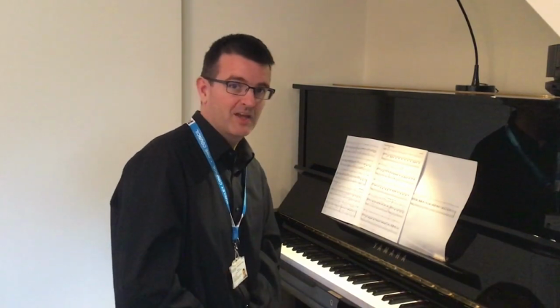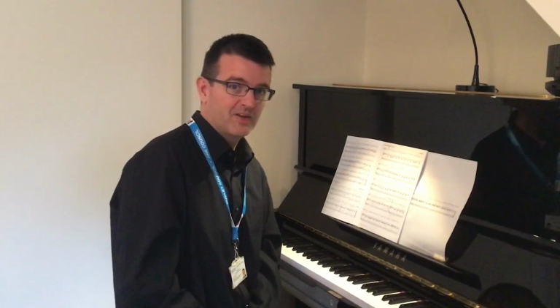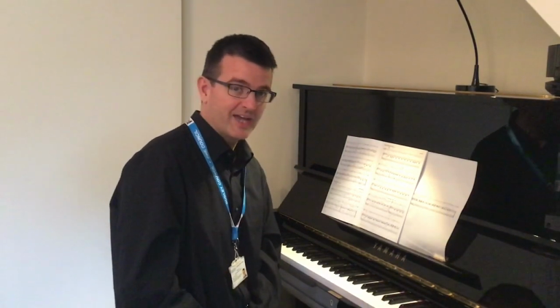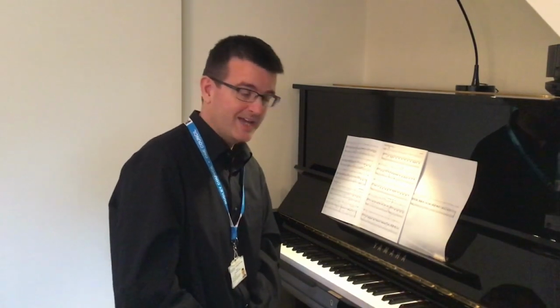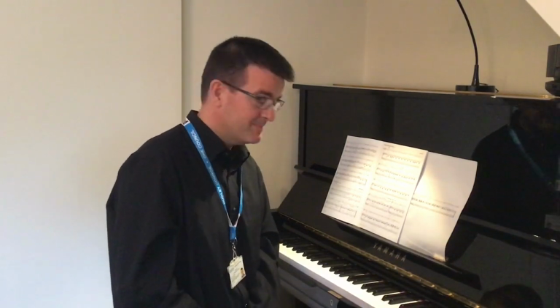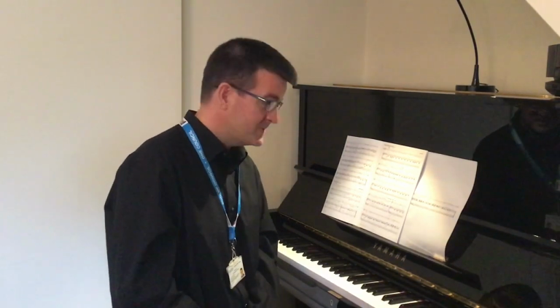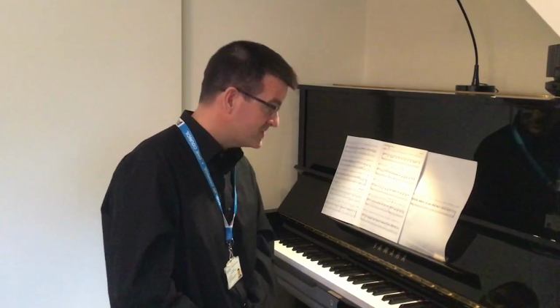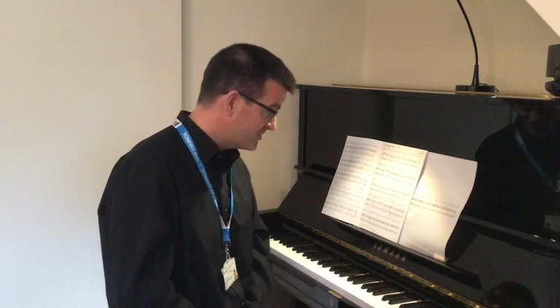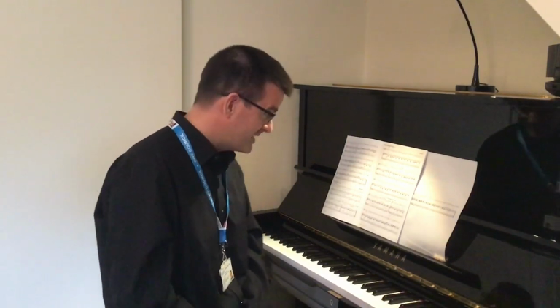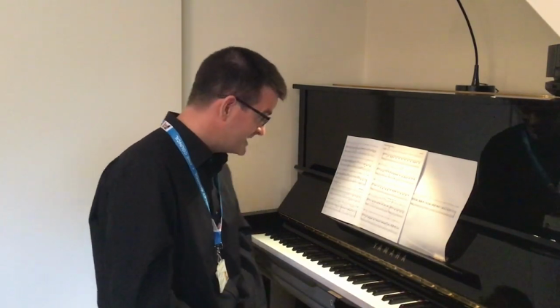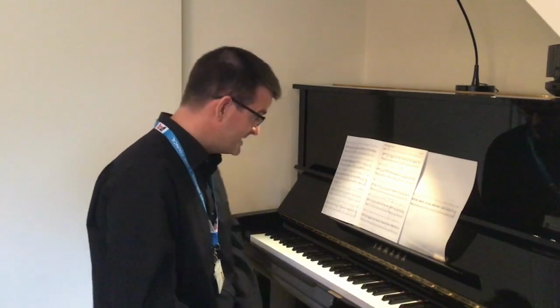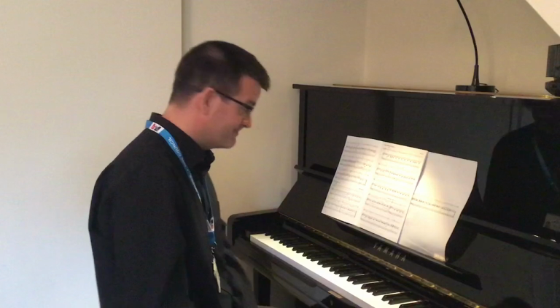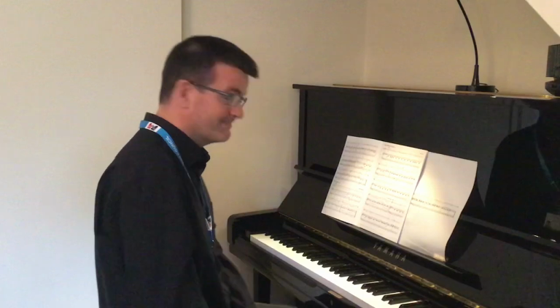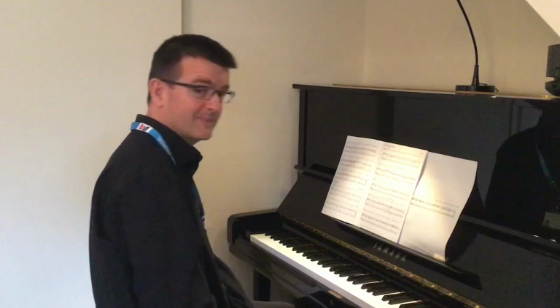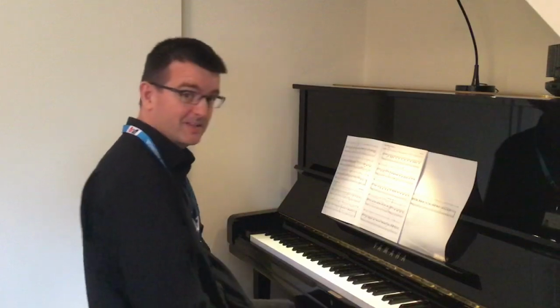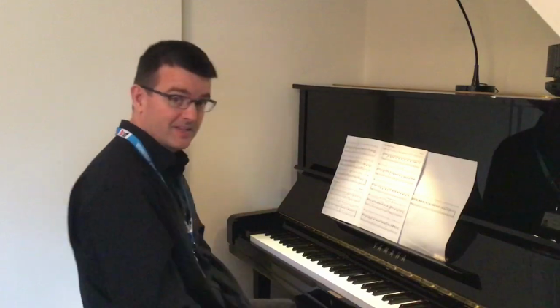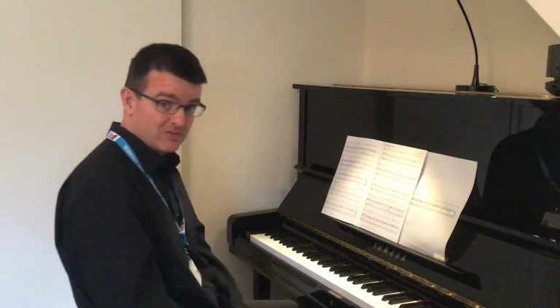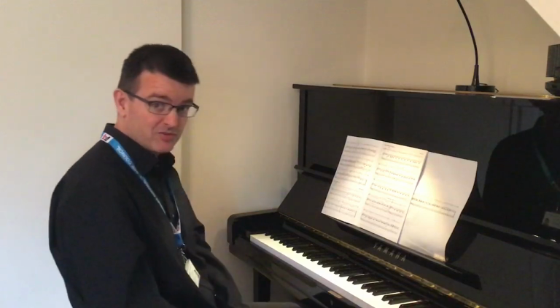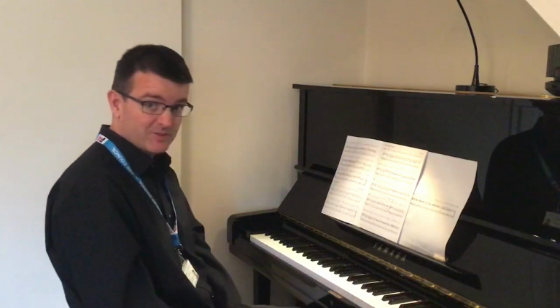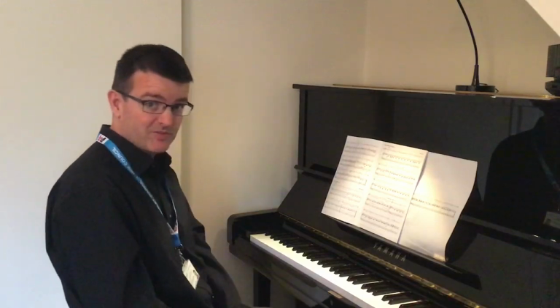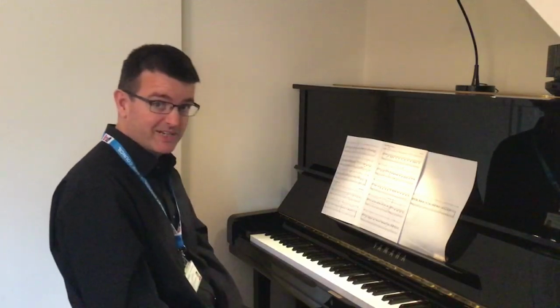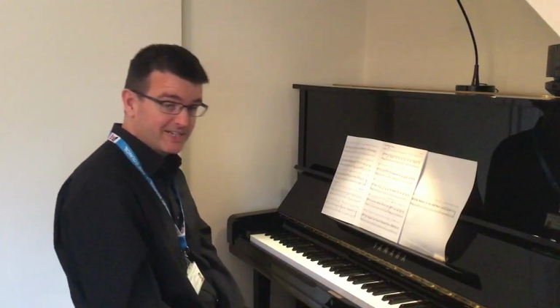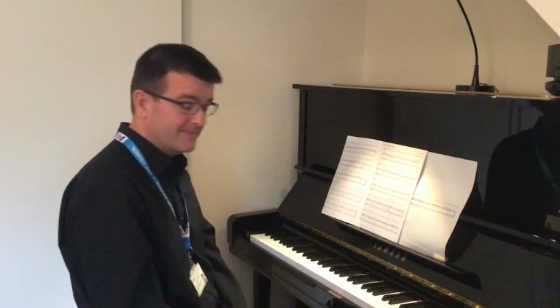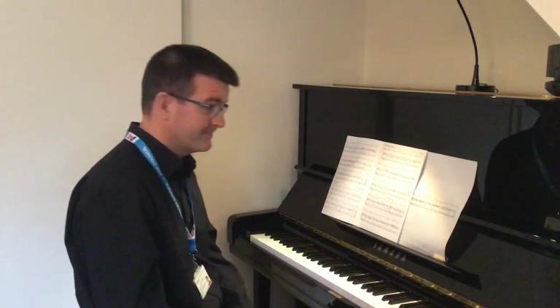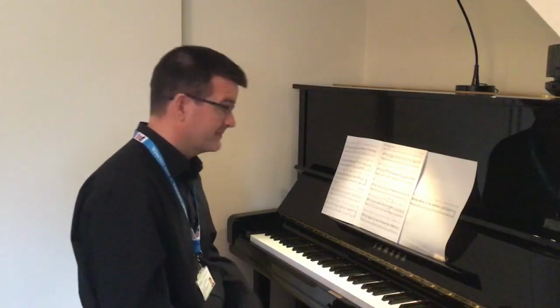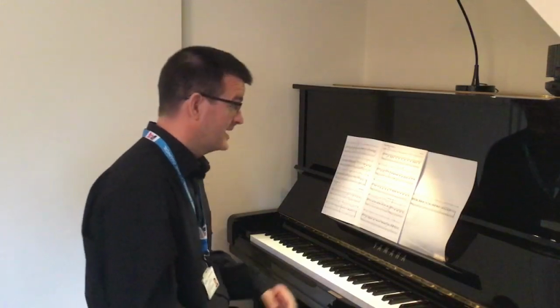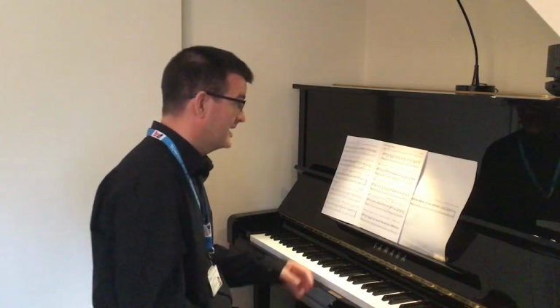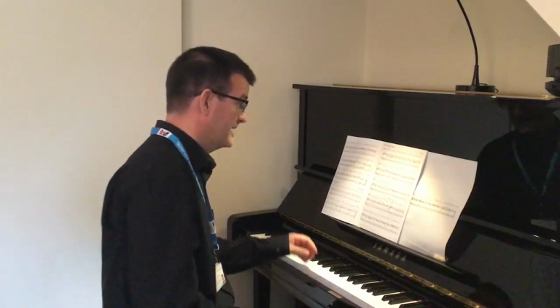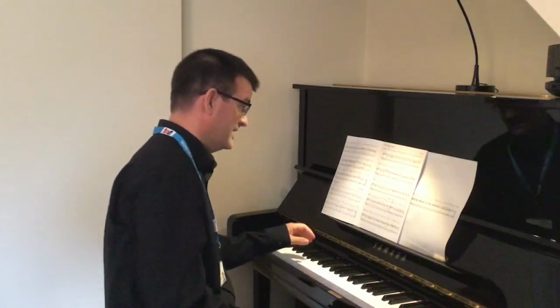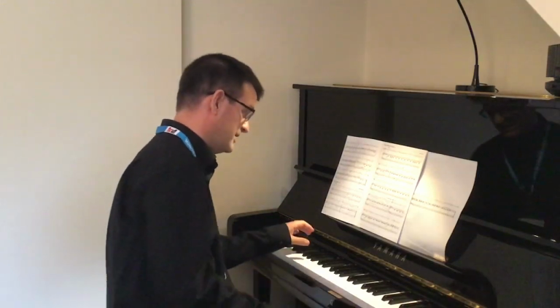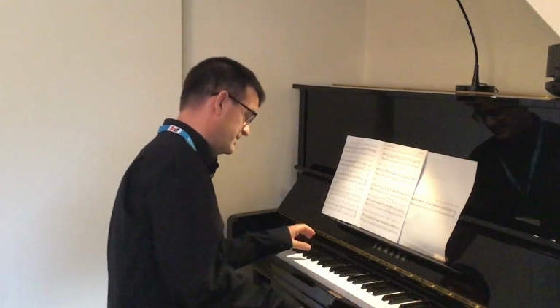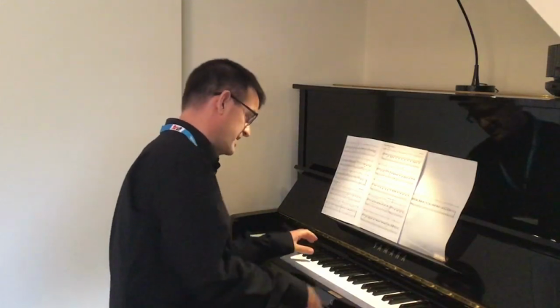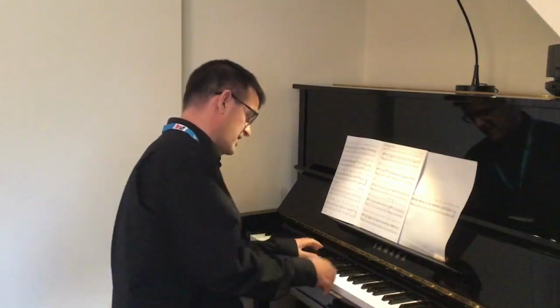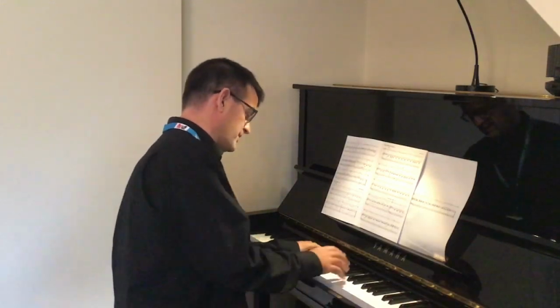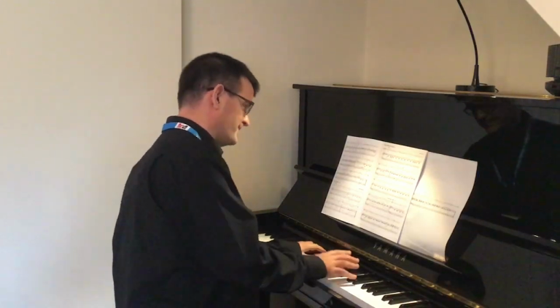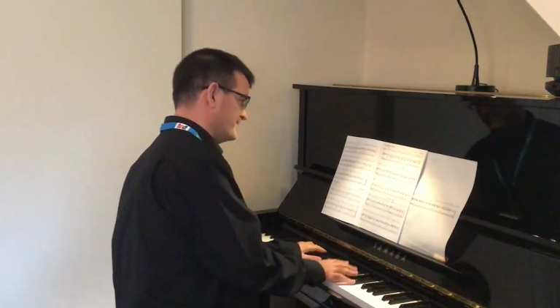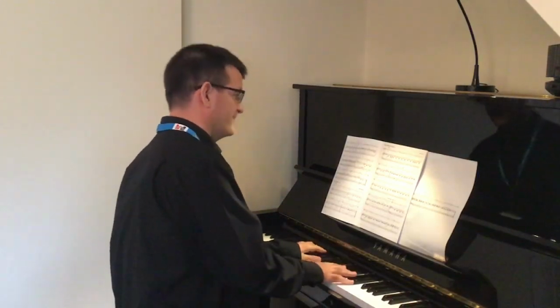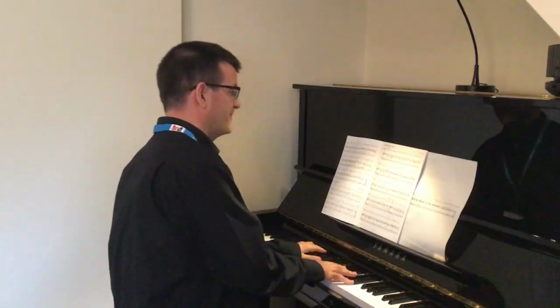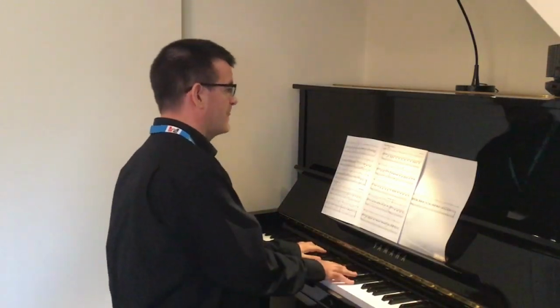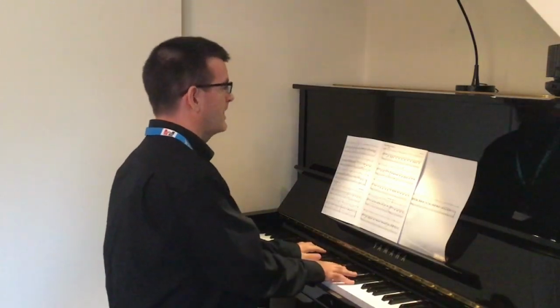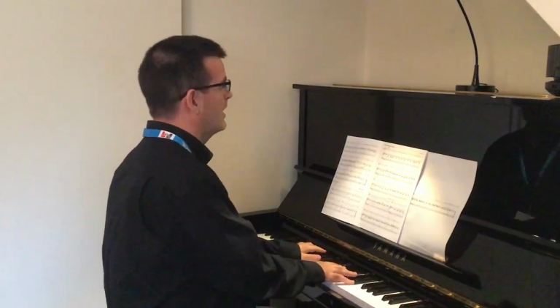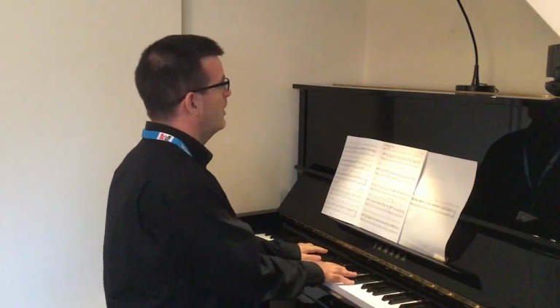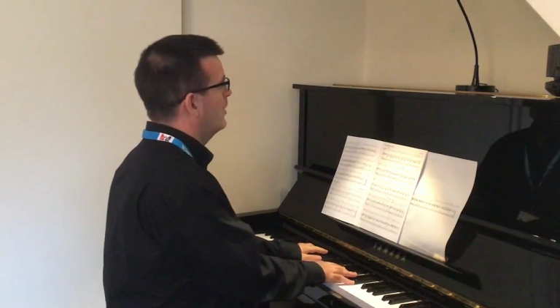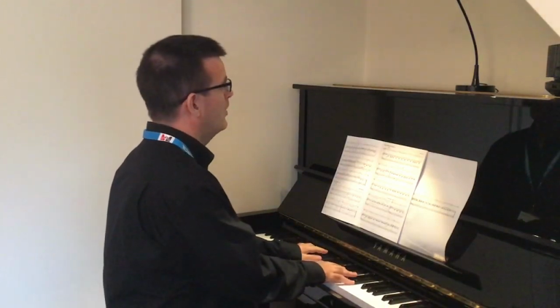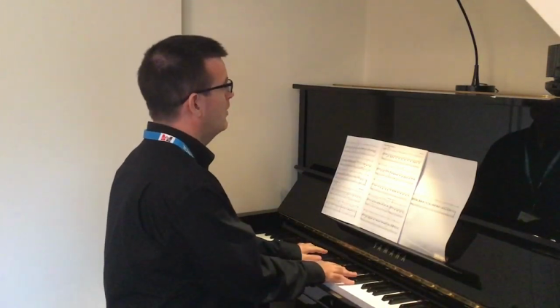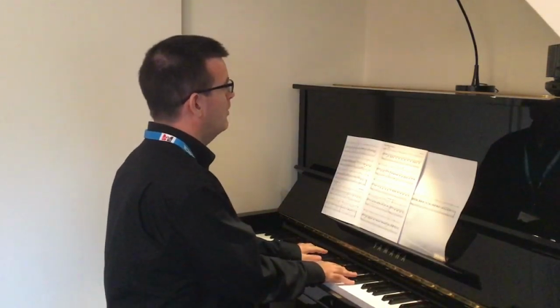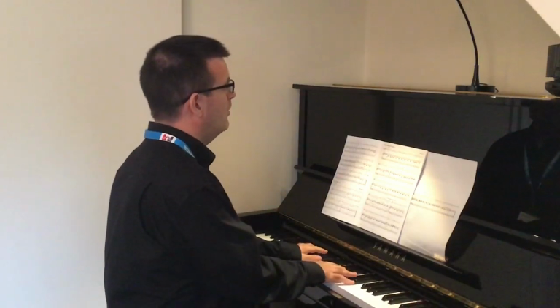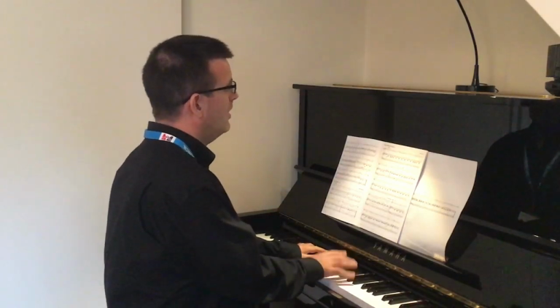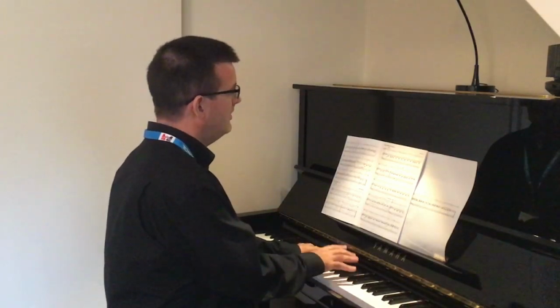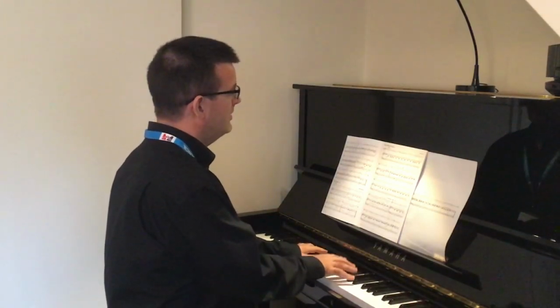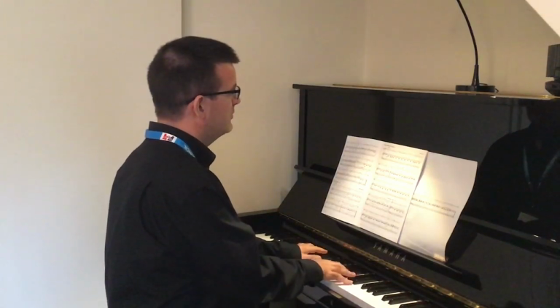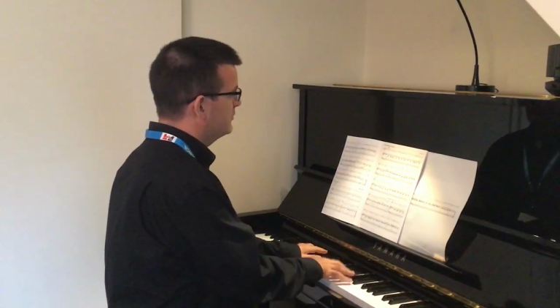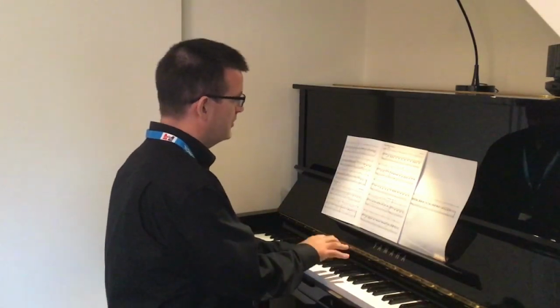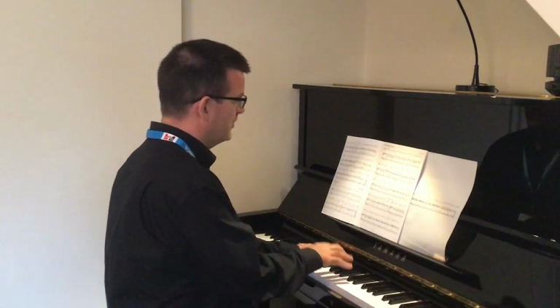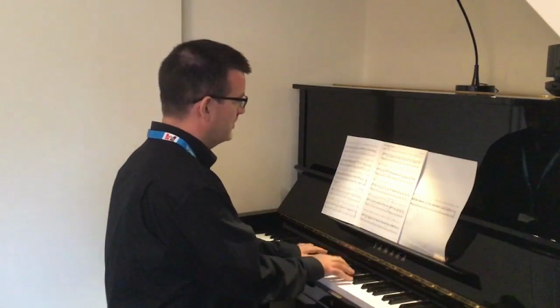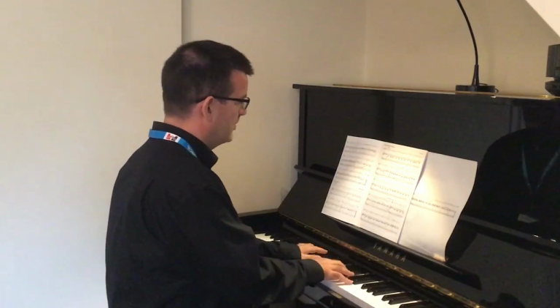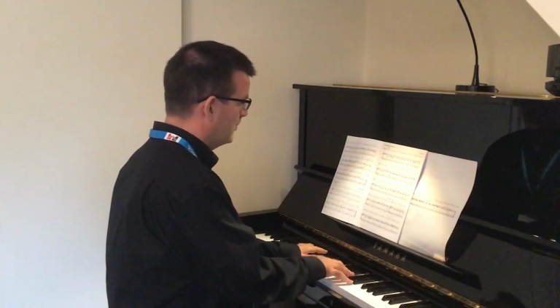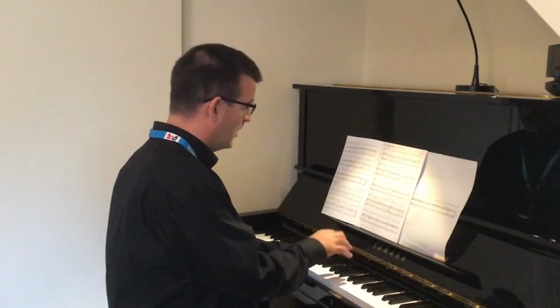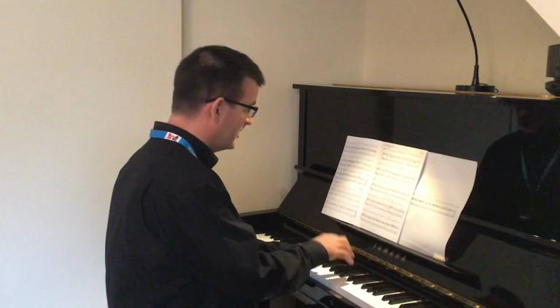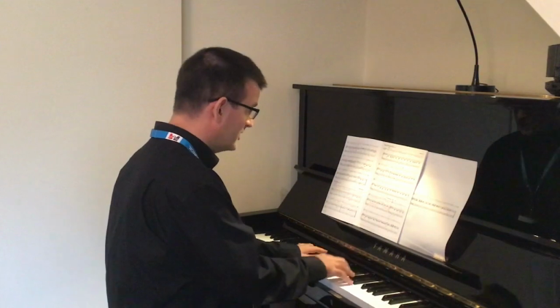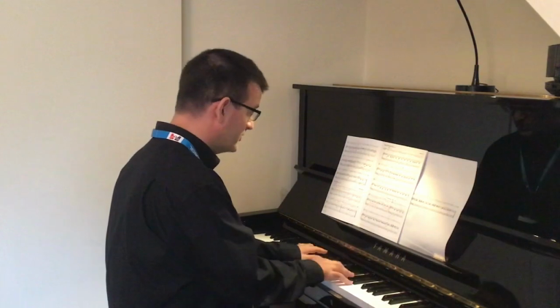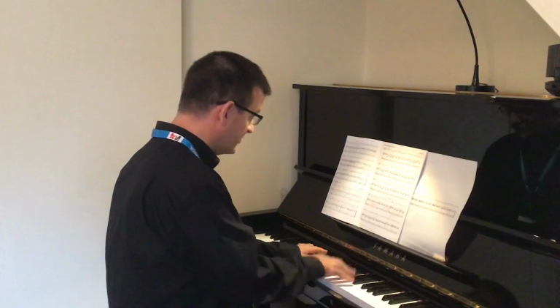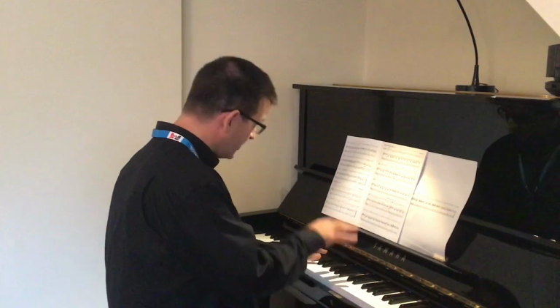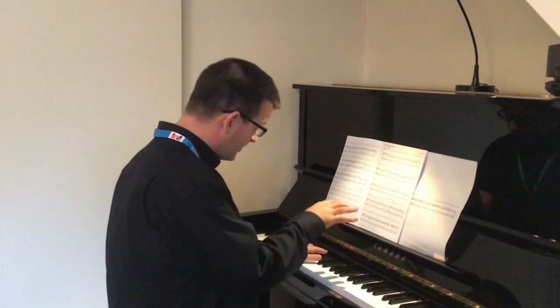Okay, music ready? Instrument ready? Here we go. One, two, one, two.